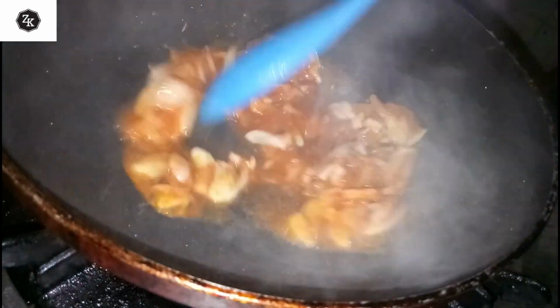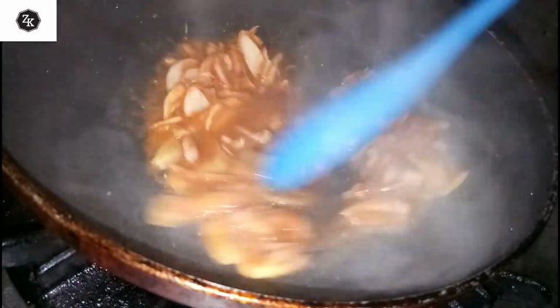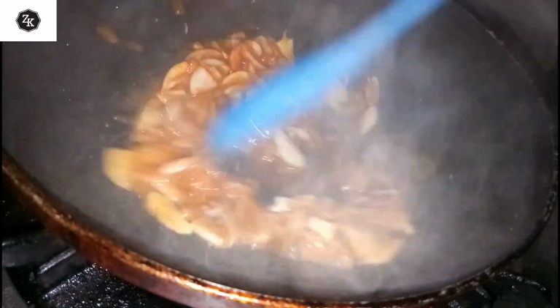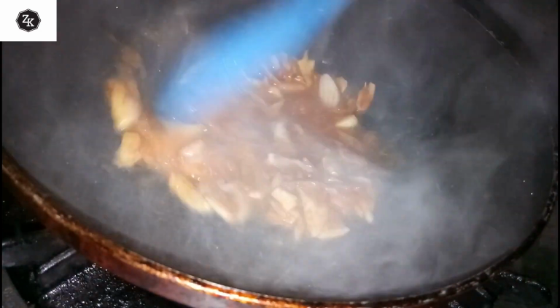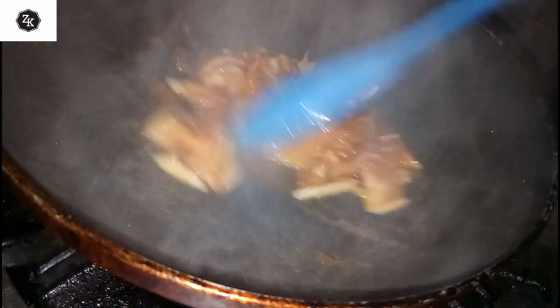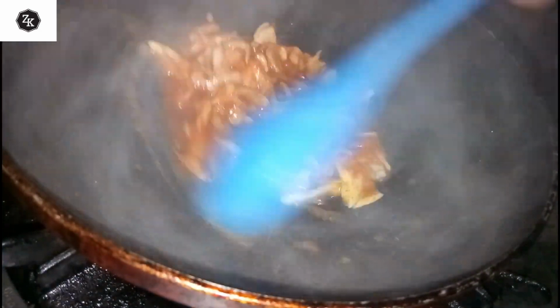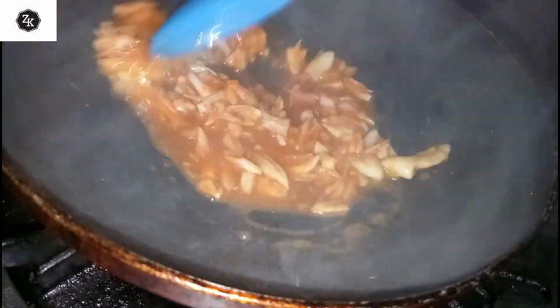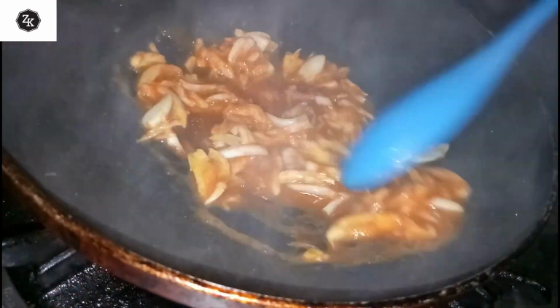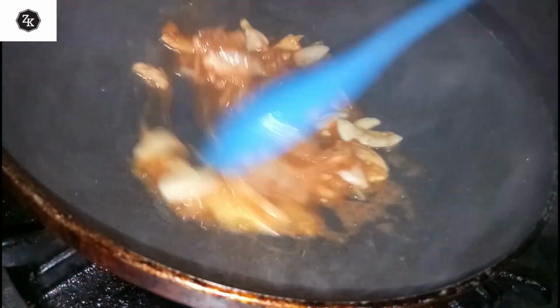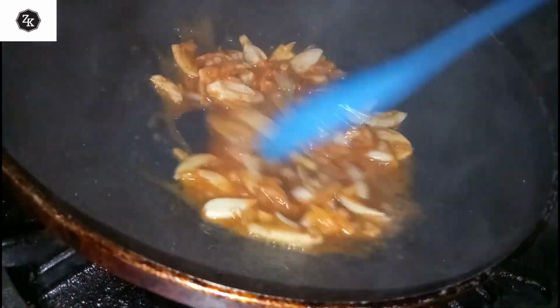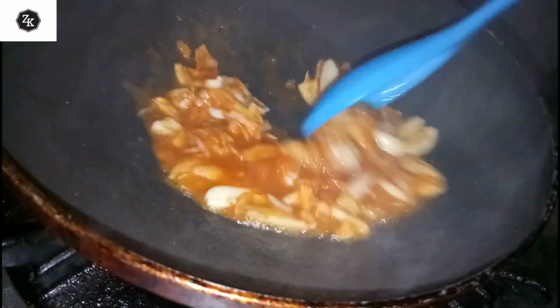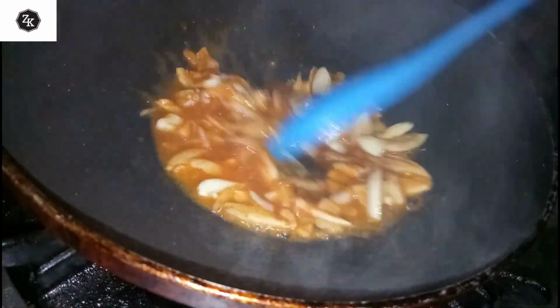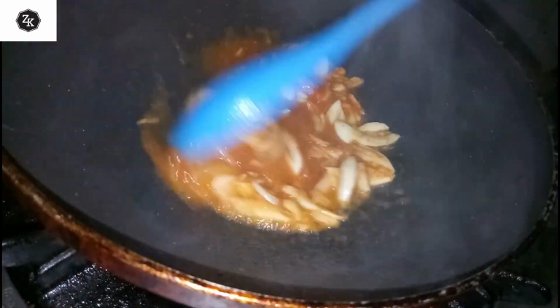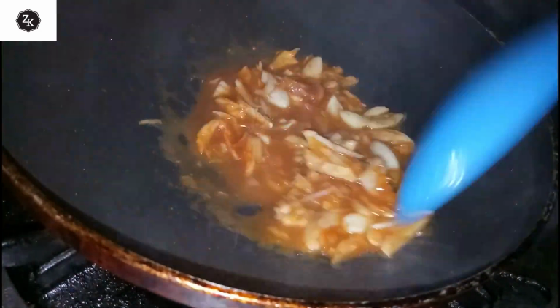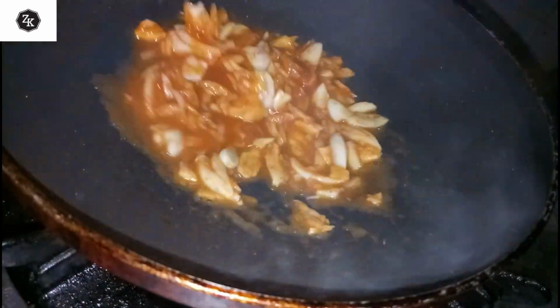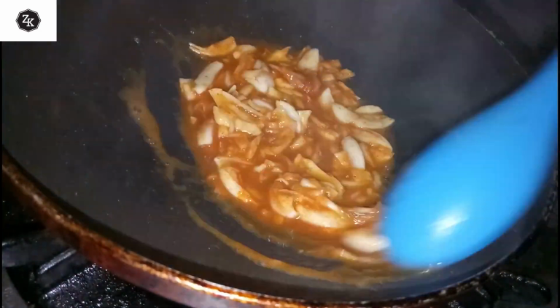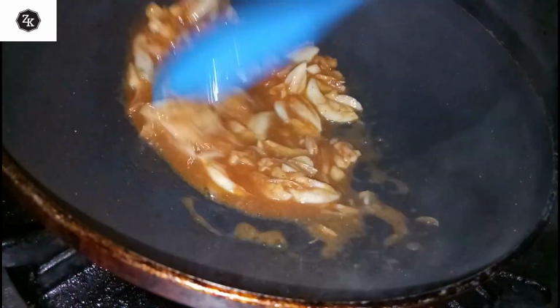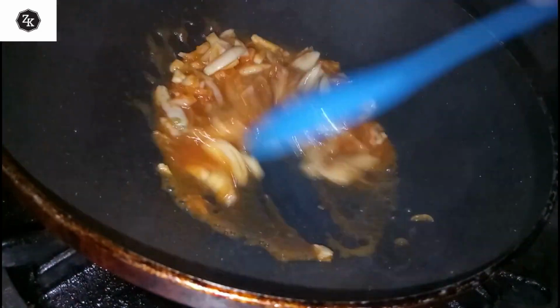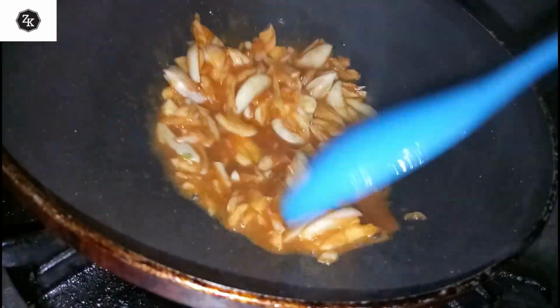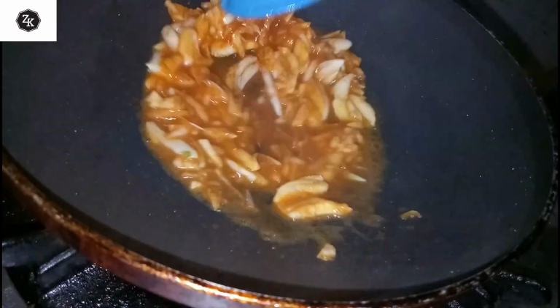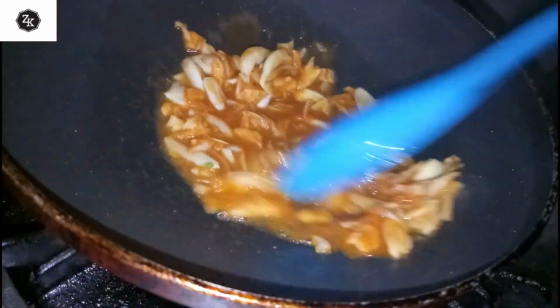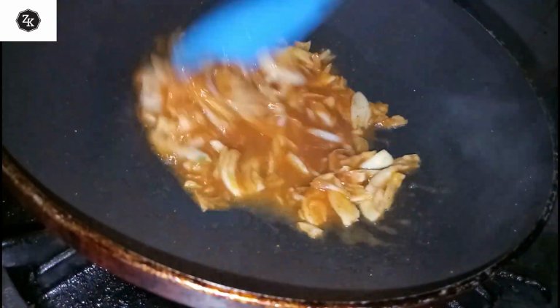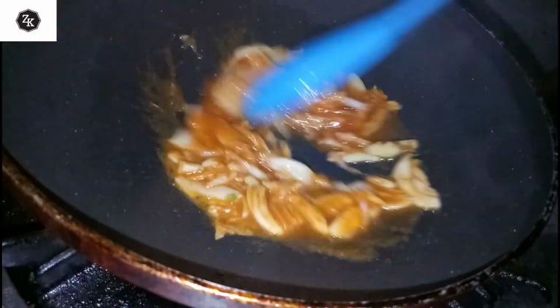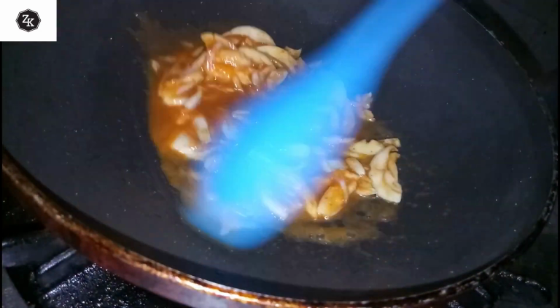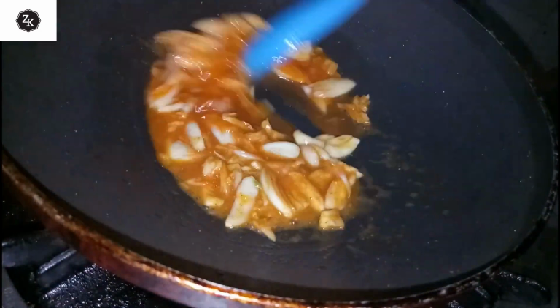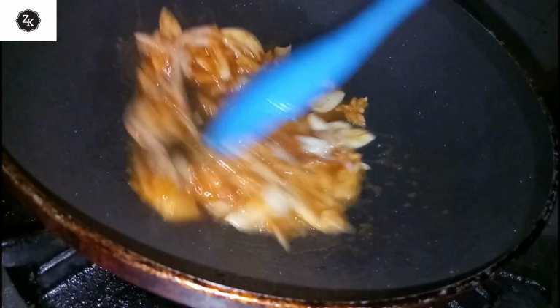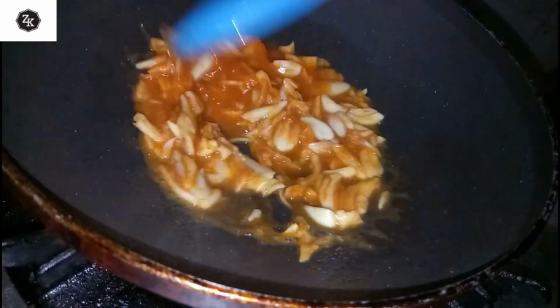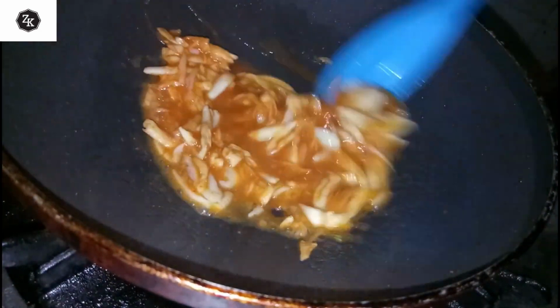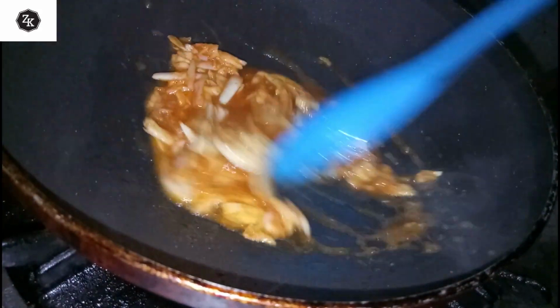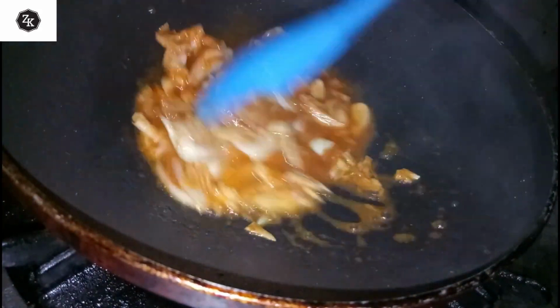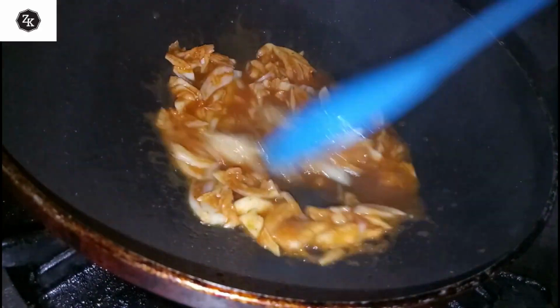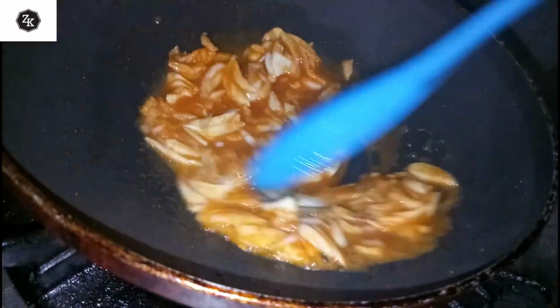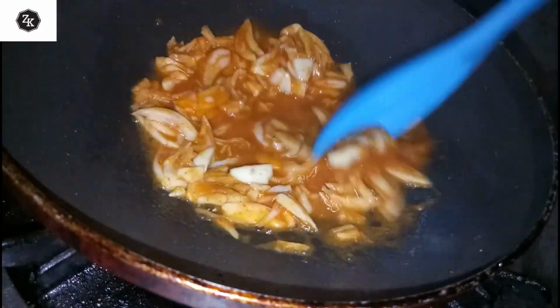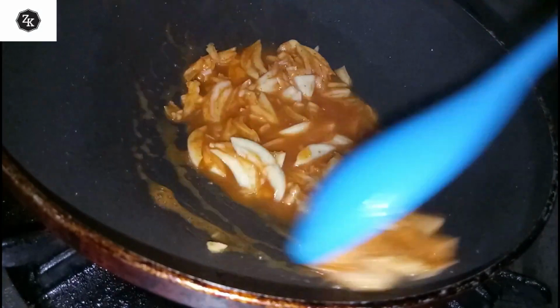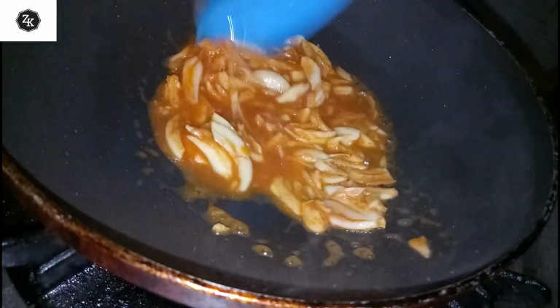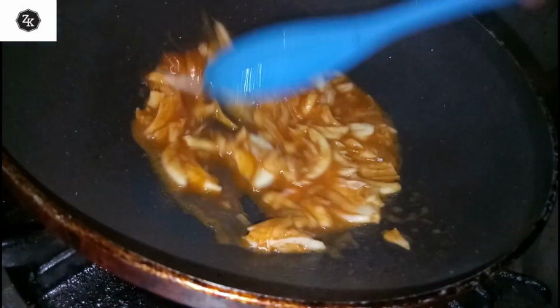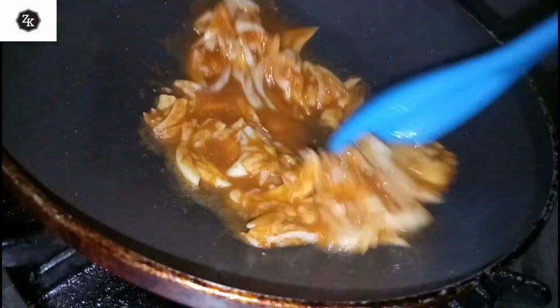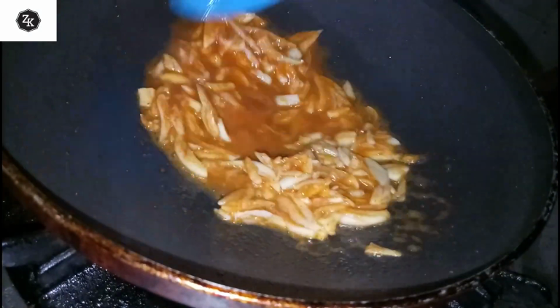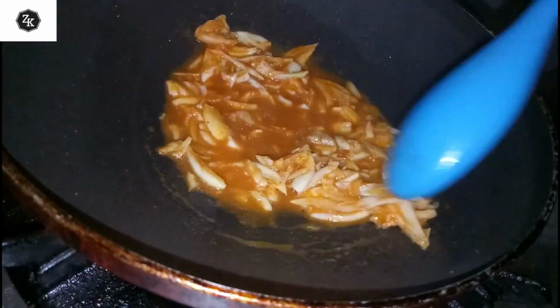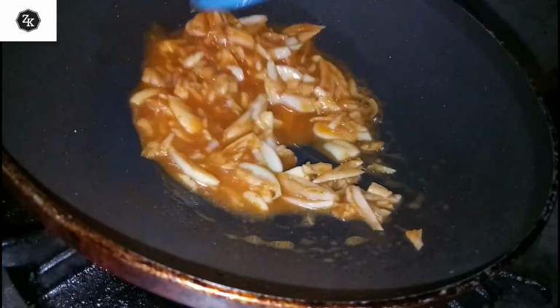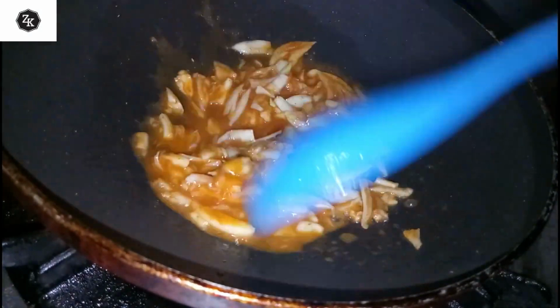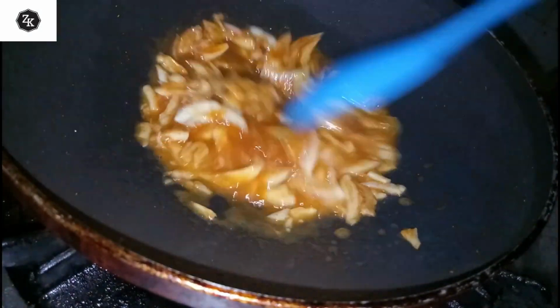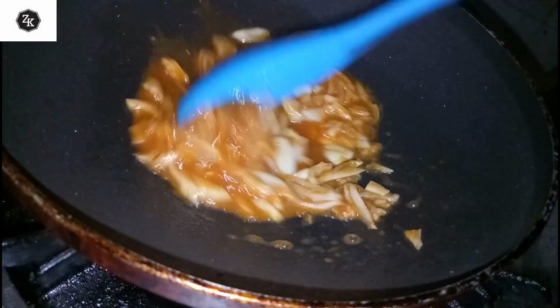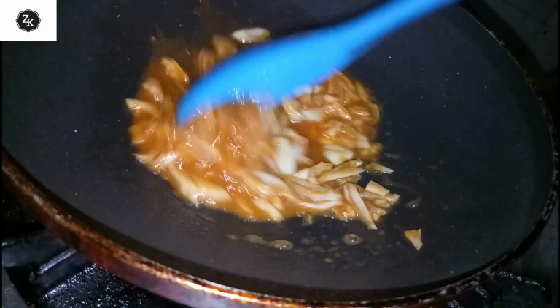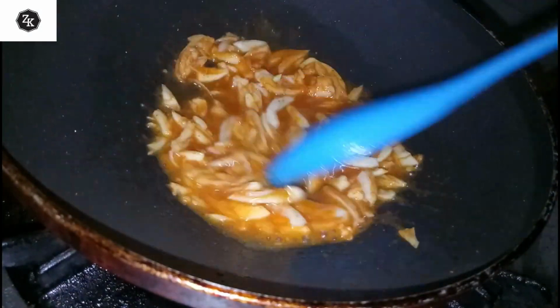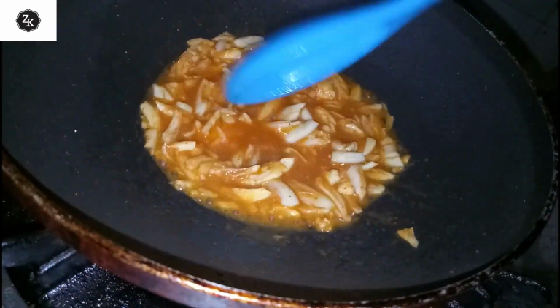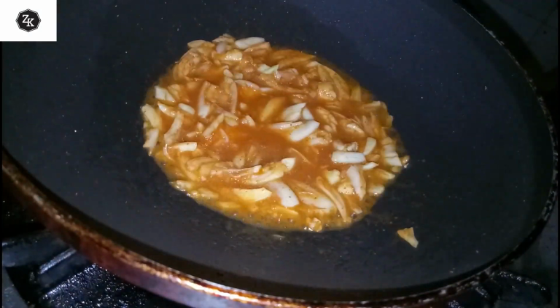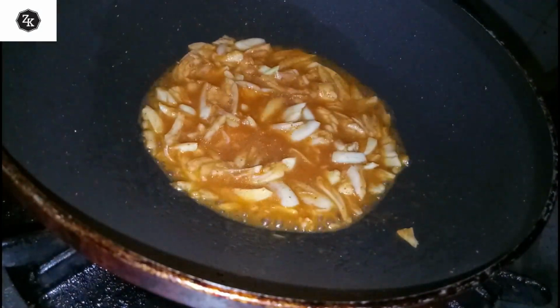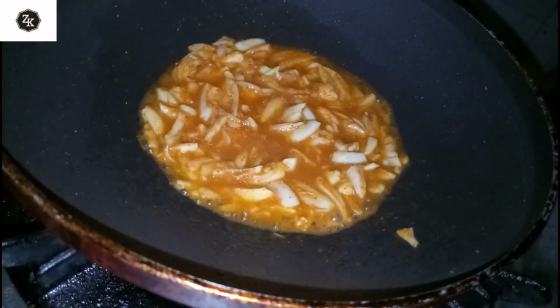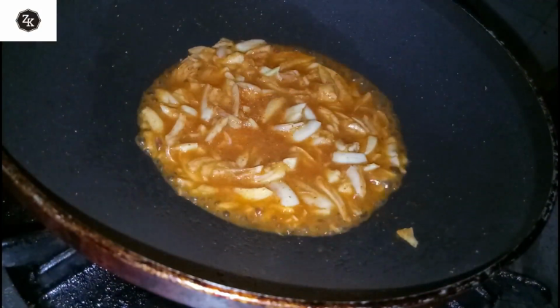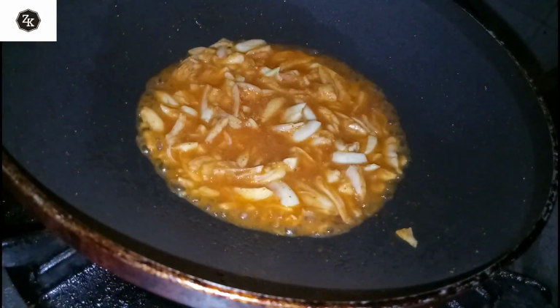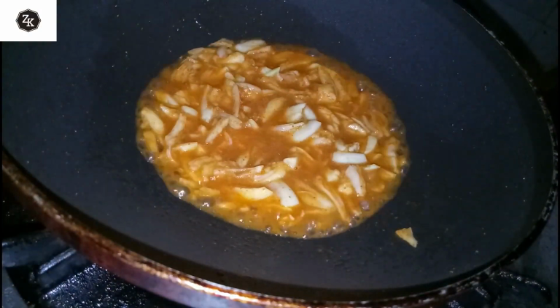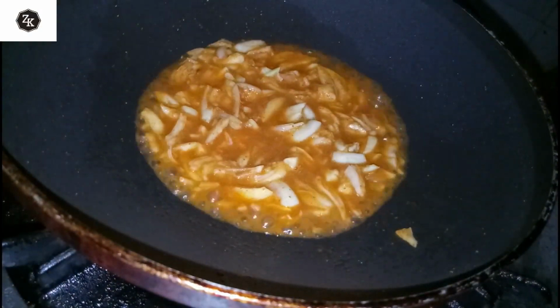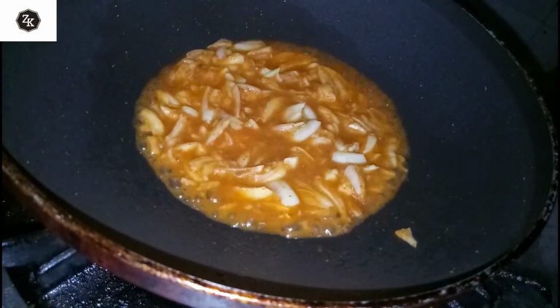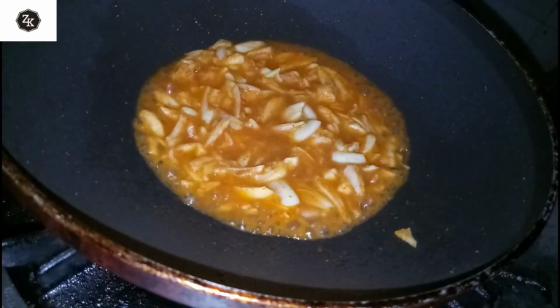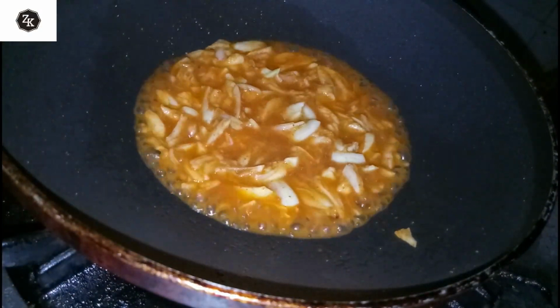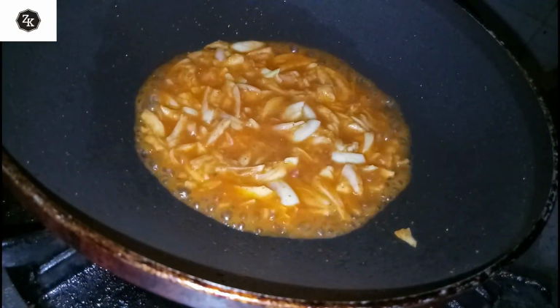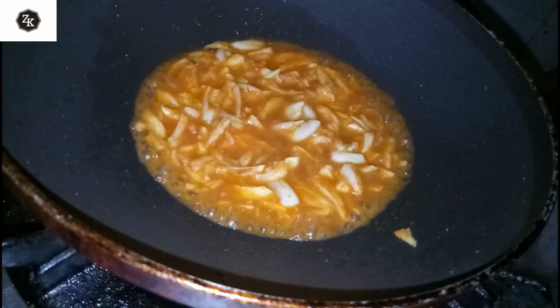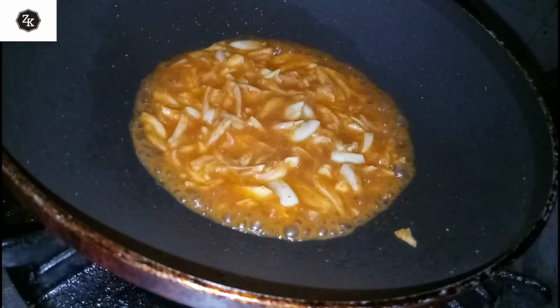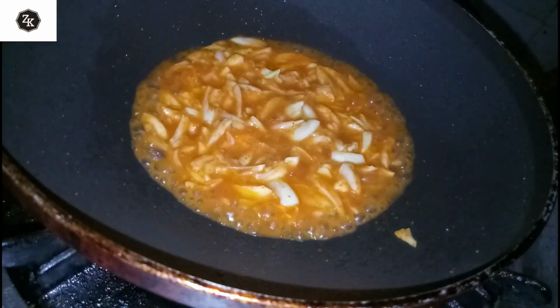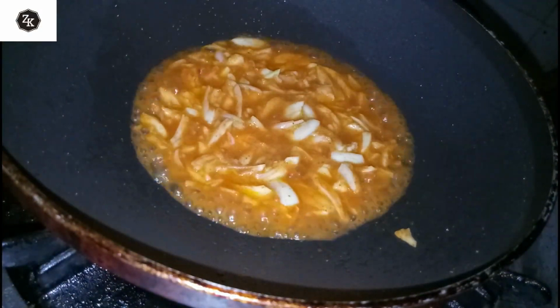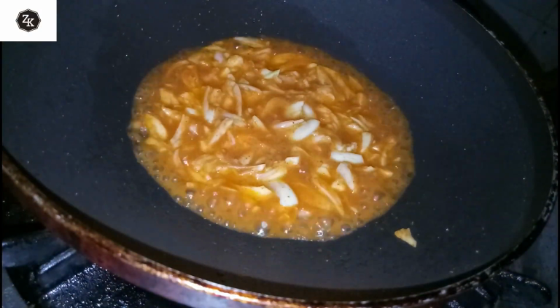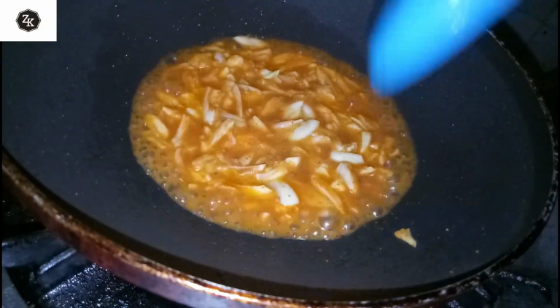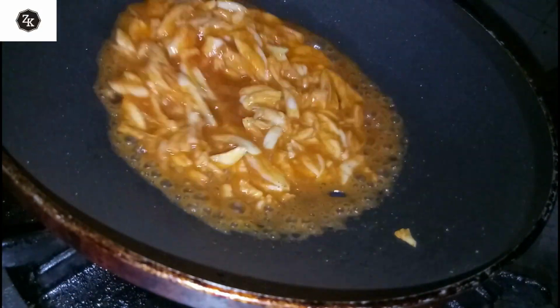We mix the pan in a small bit. We will mix the pan in the pan.